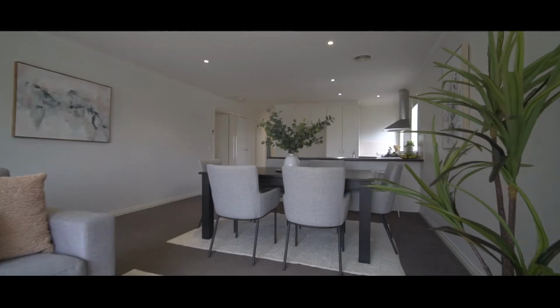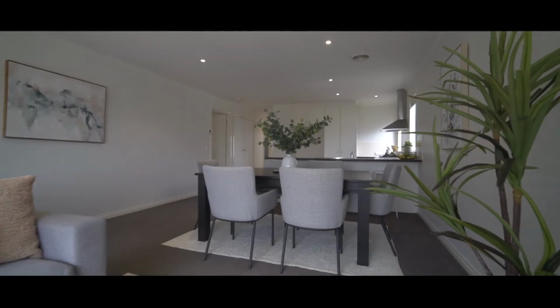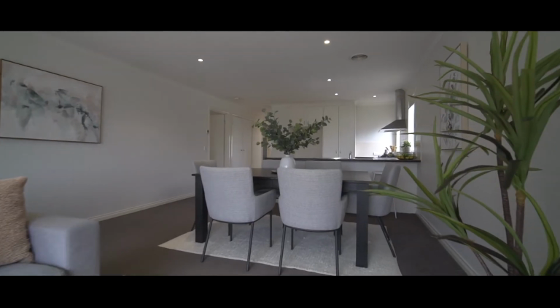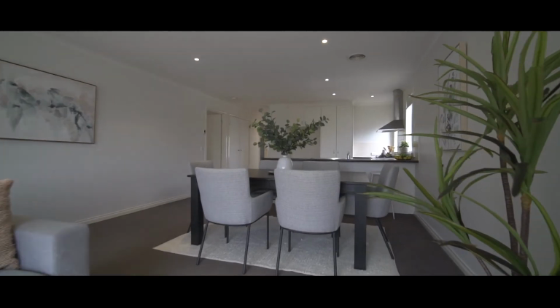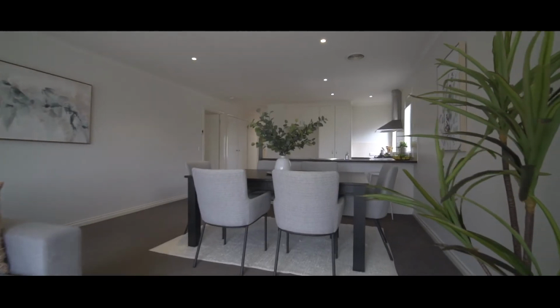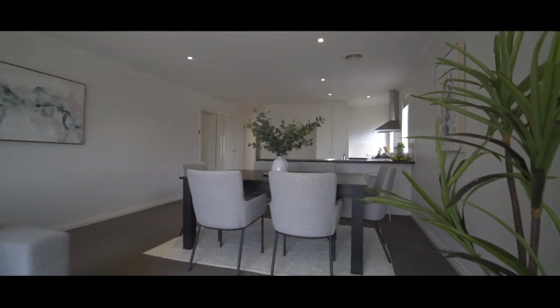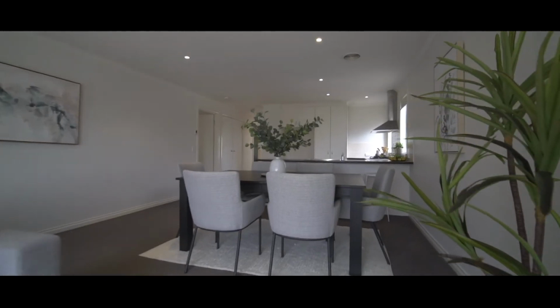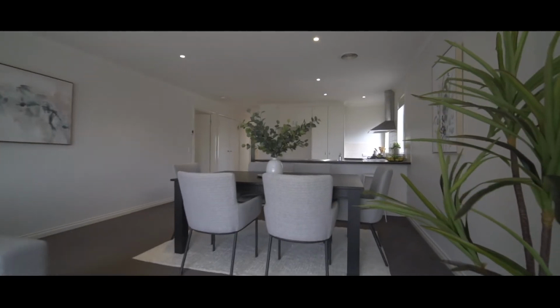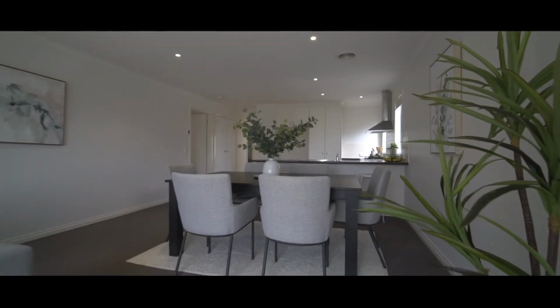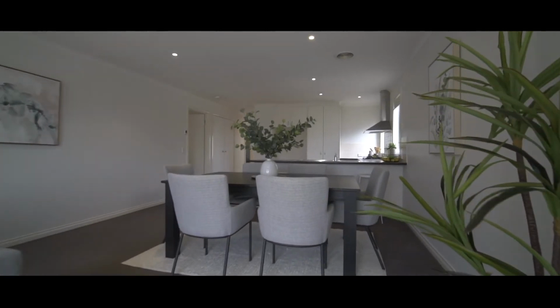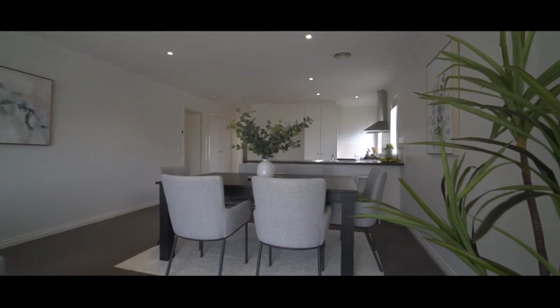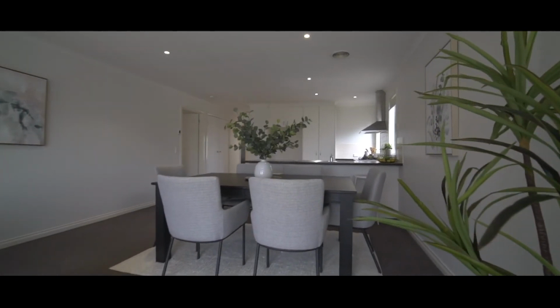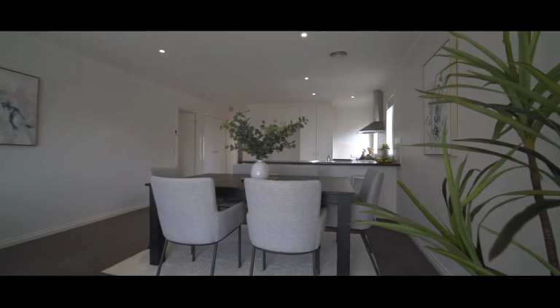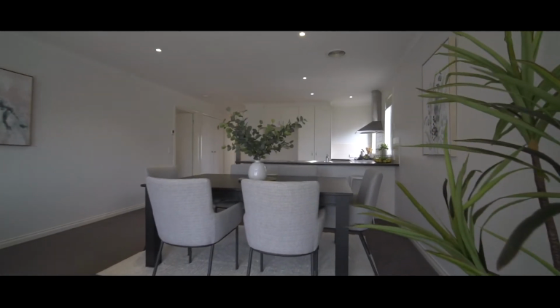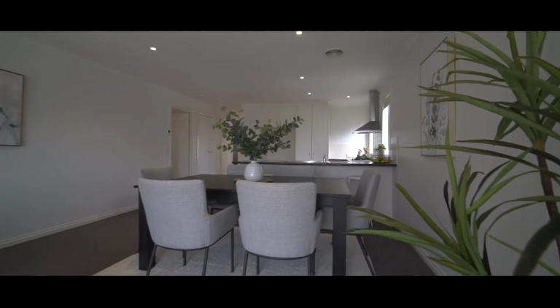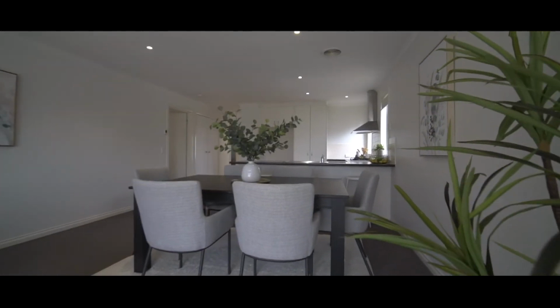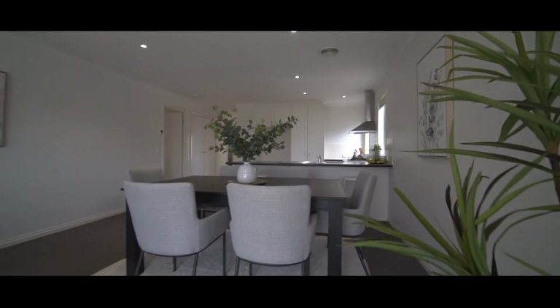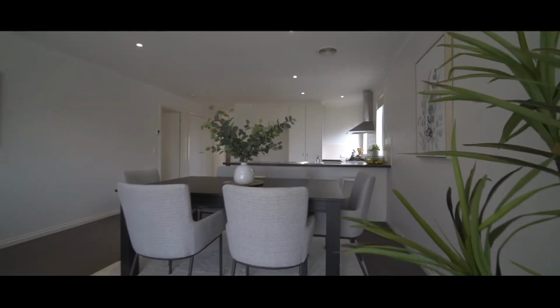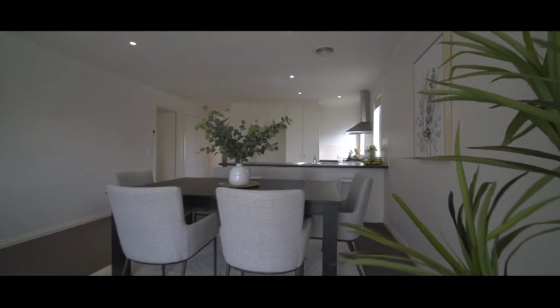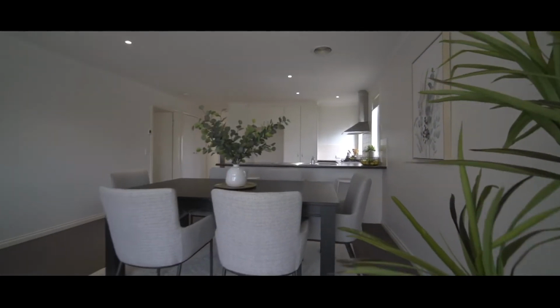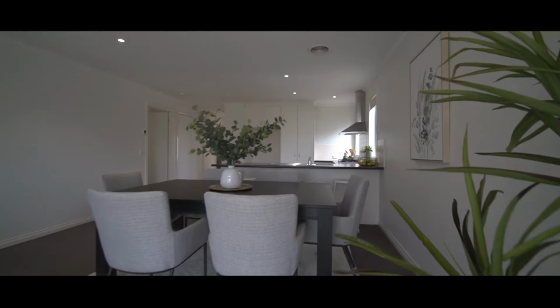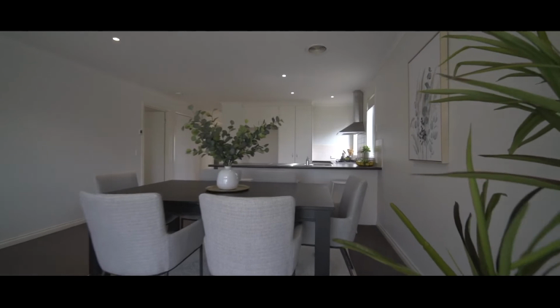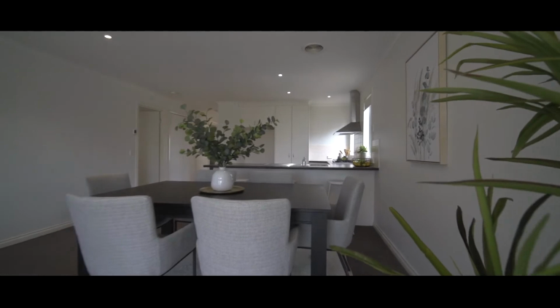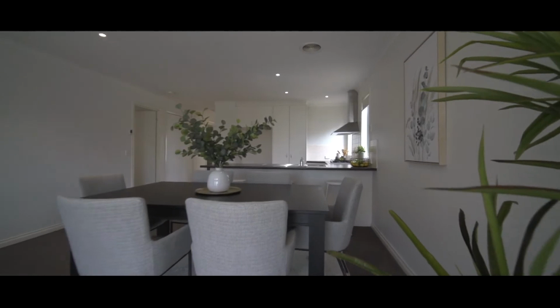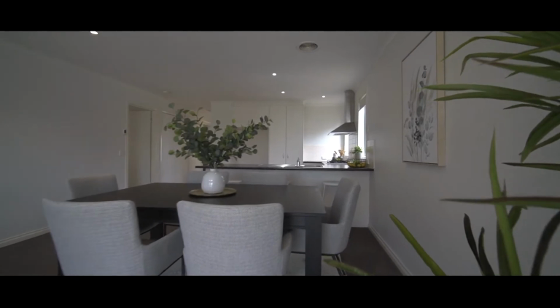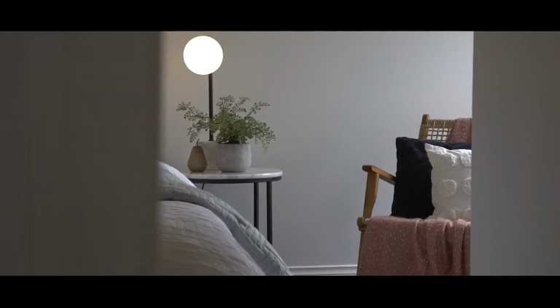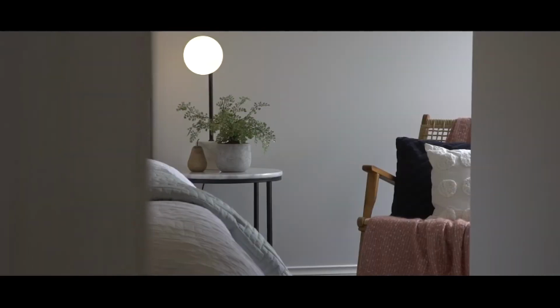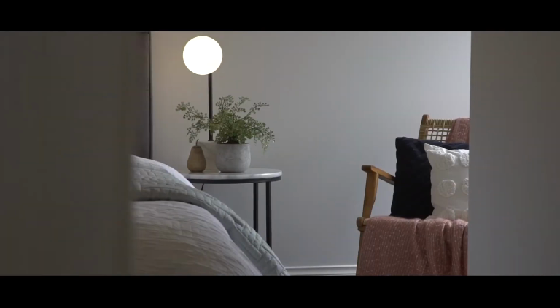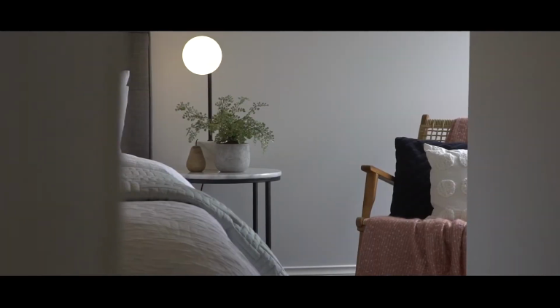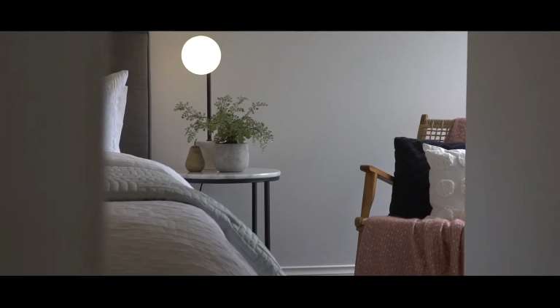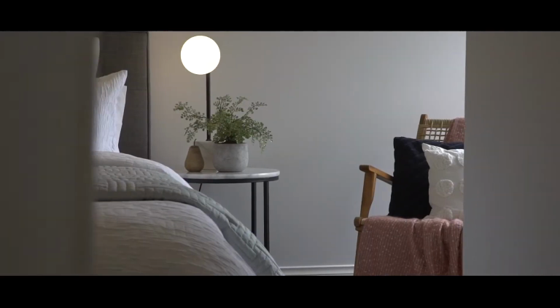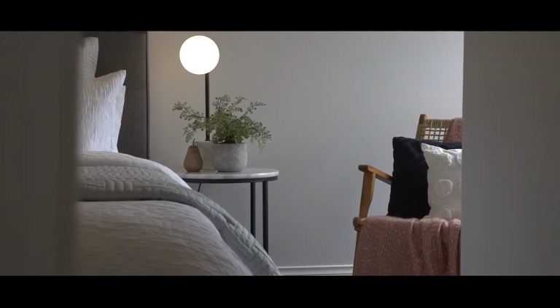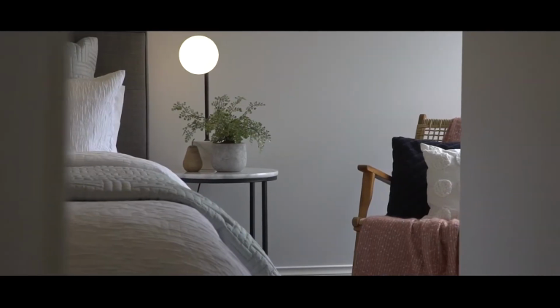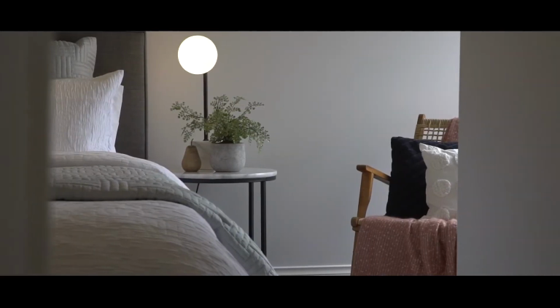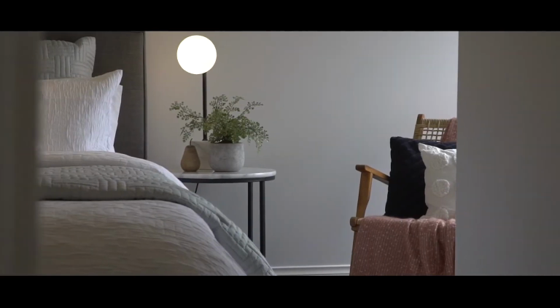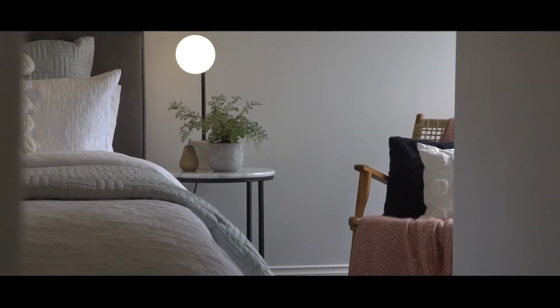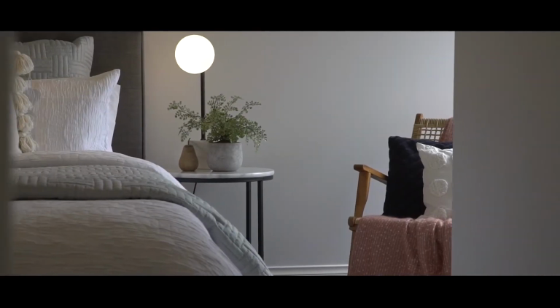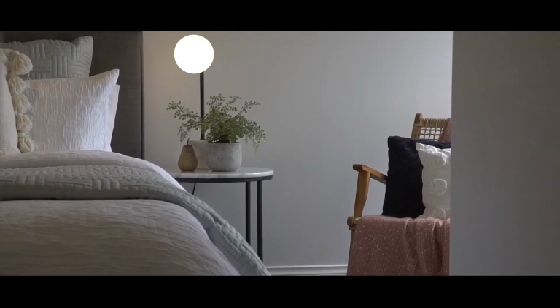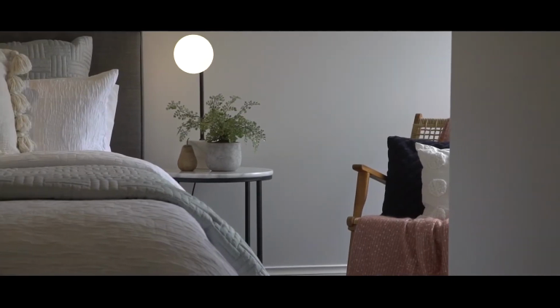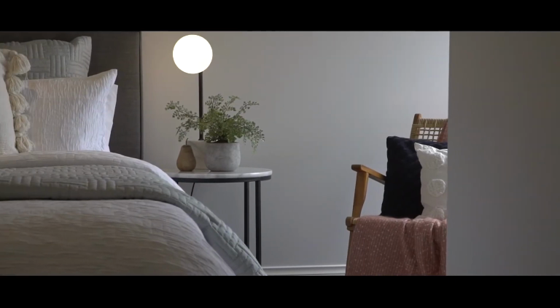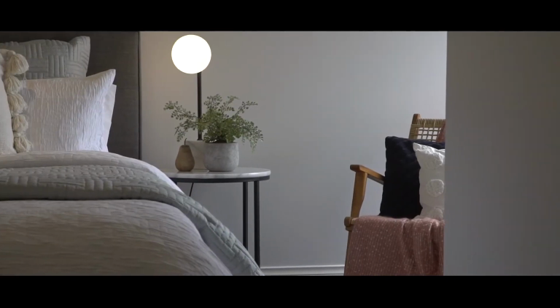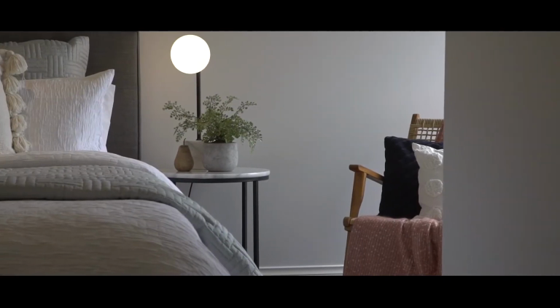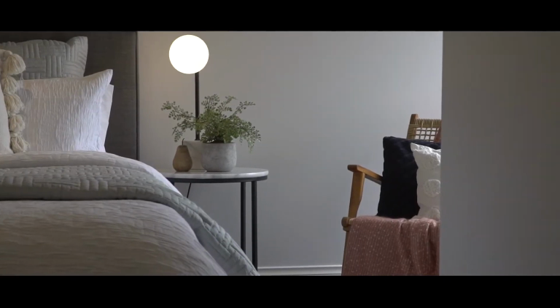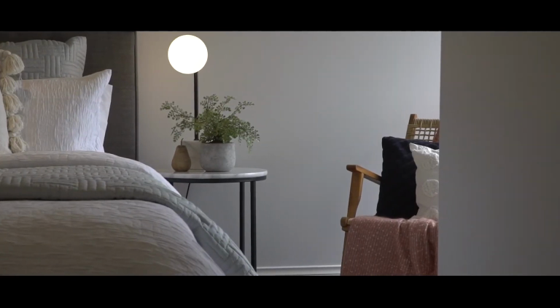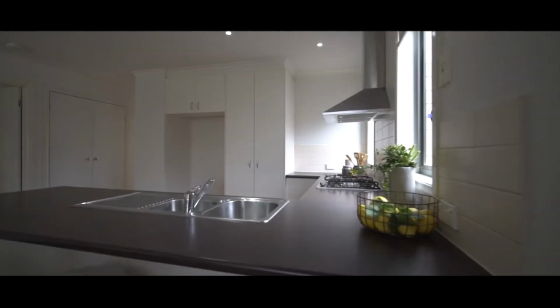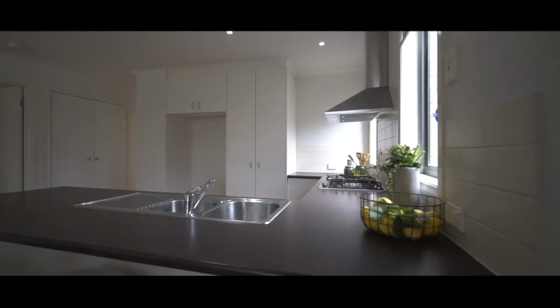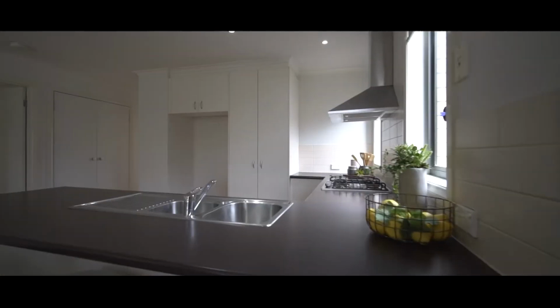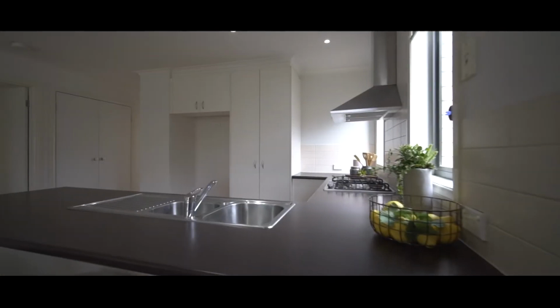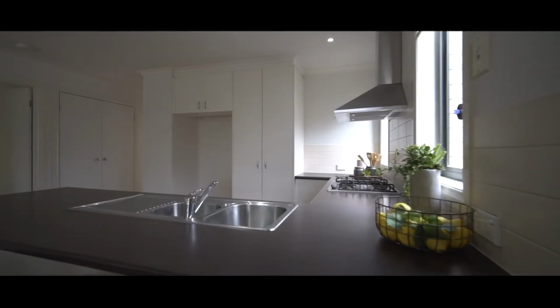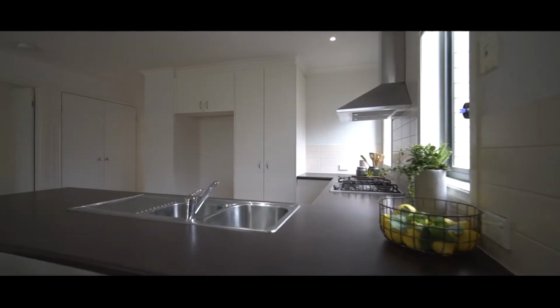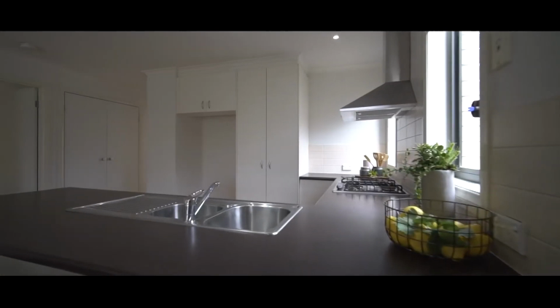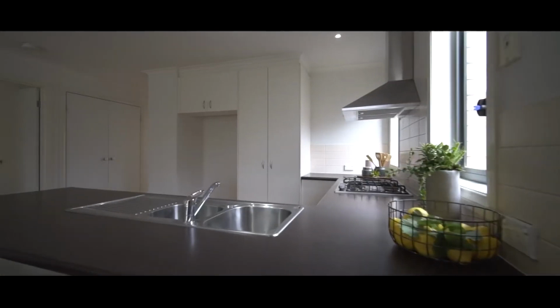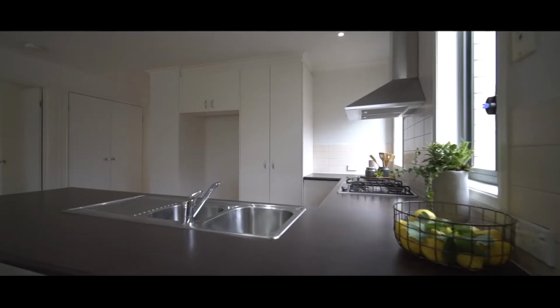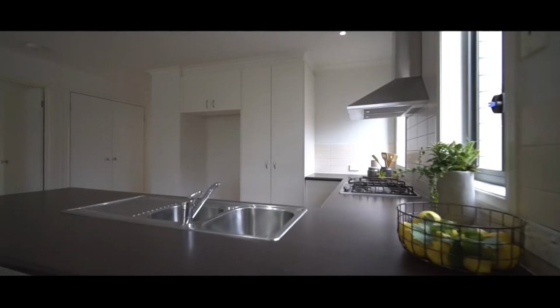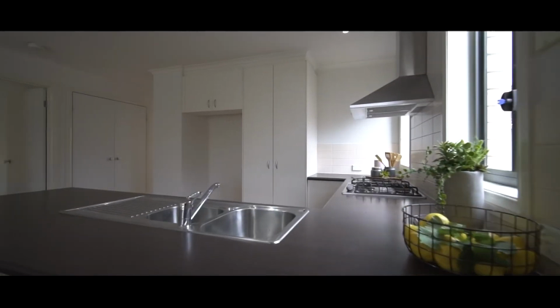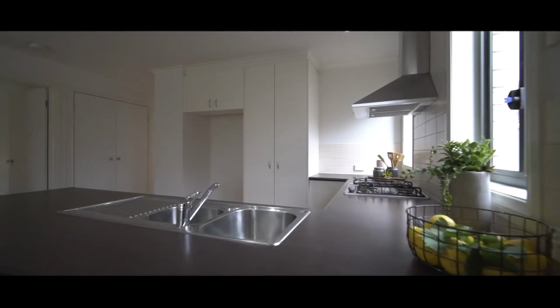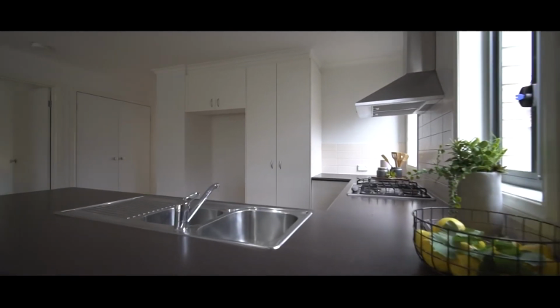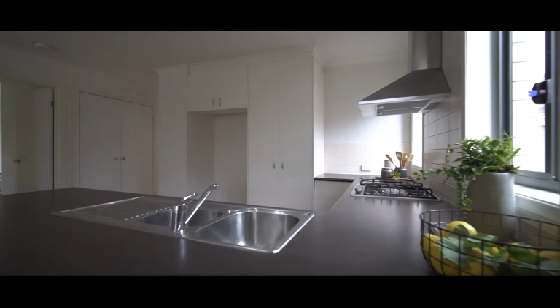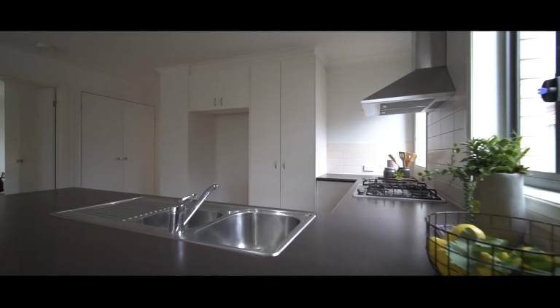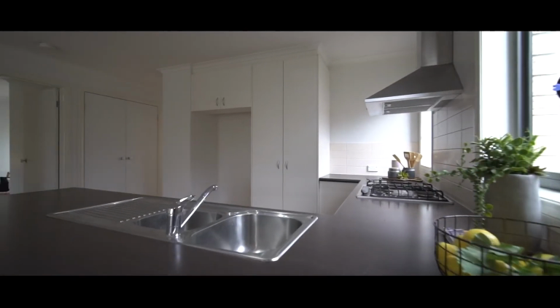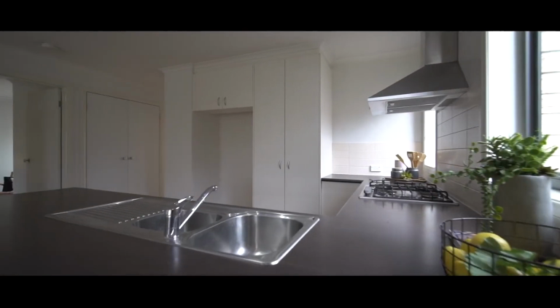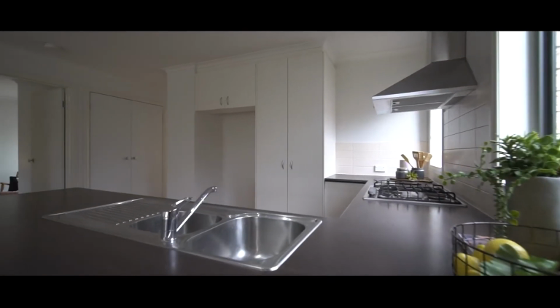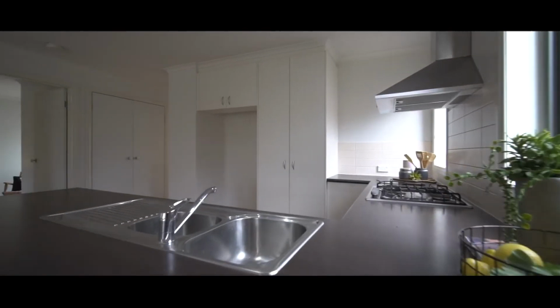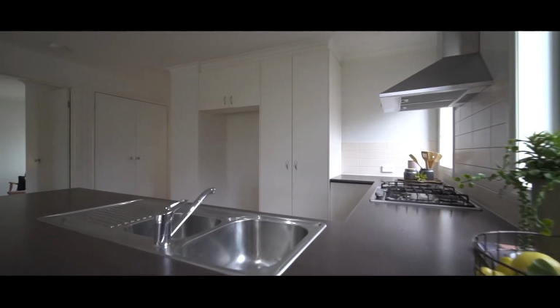The home is warmed with gas central heating throughout. We've got quality stainless steel appliances in the kitchen and a European laundry.